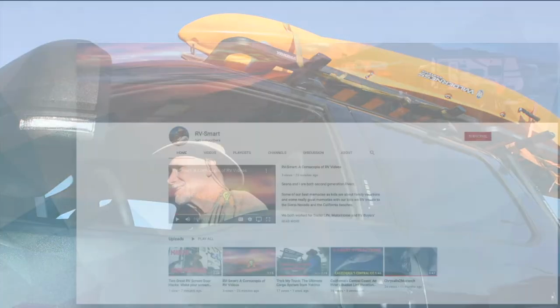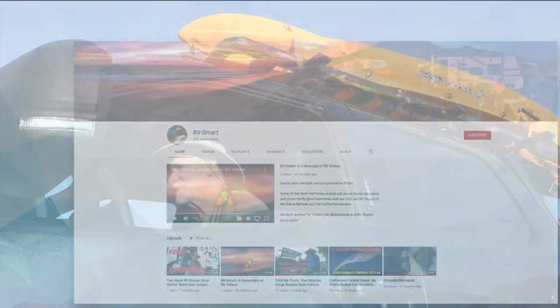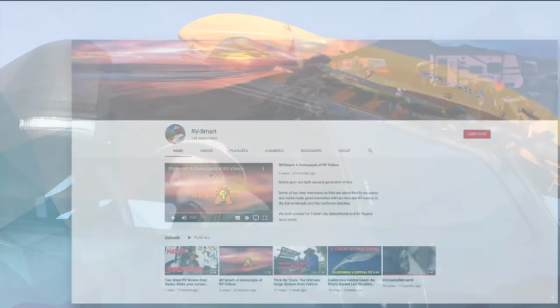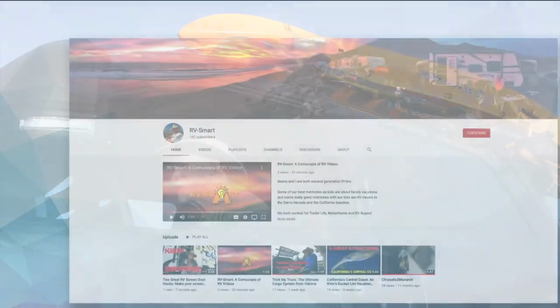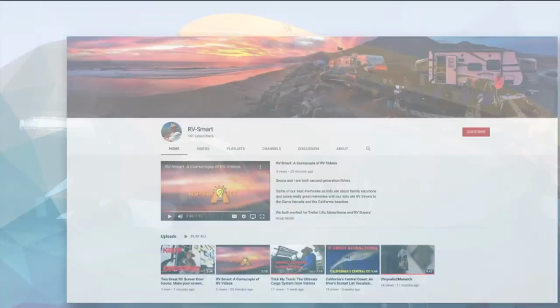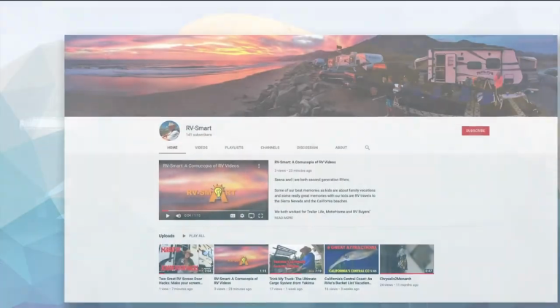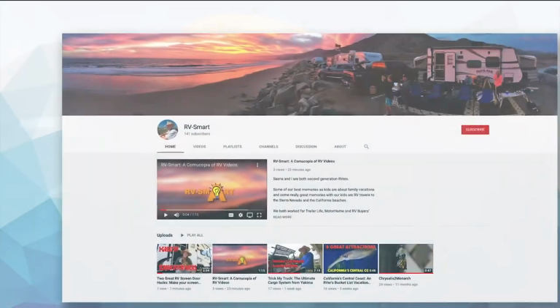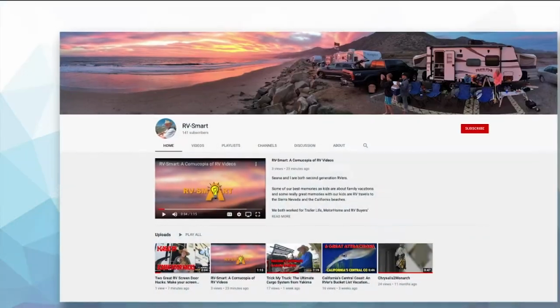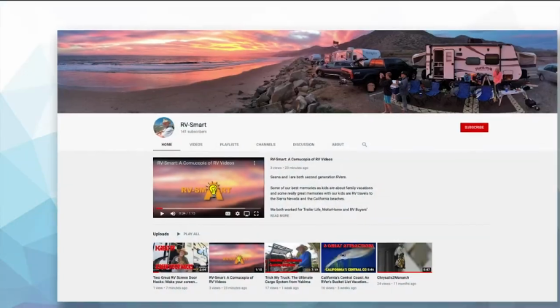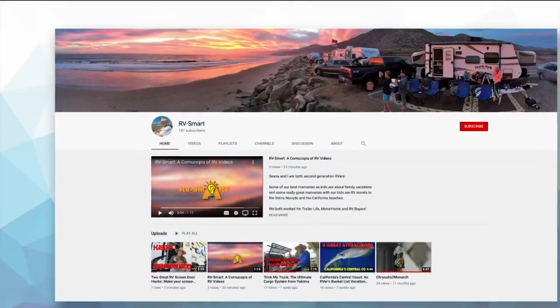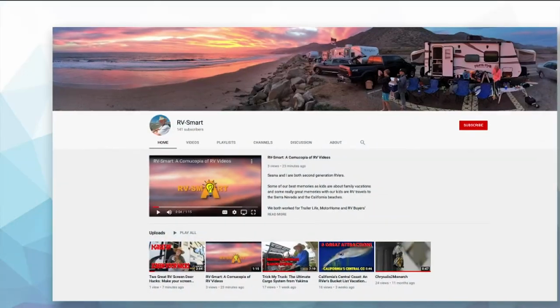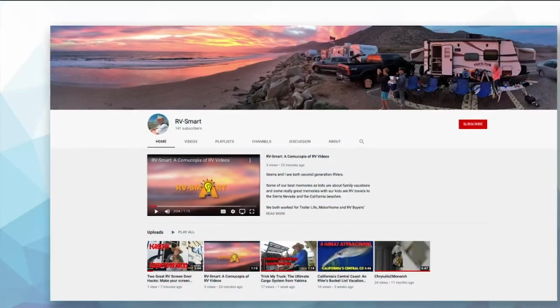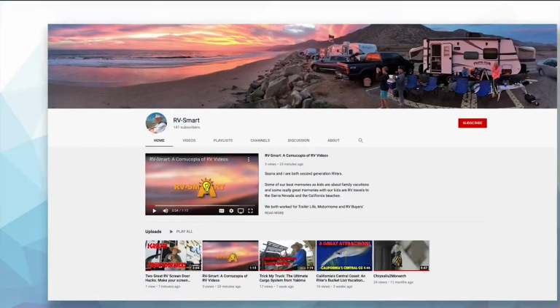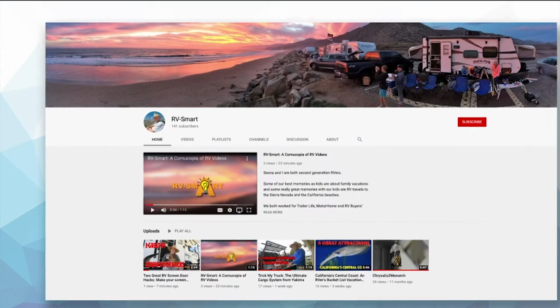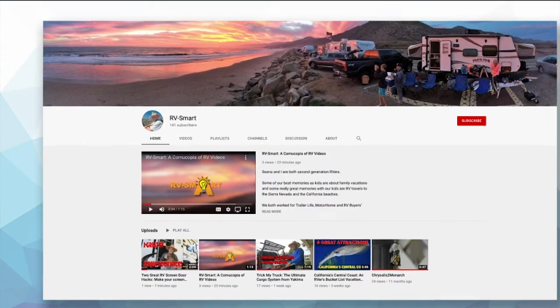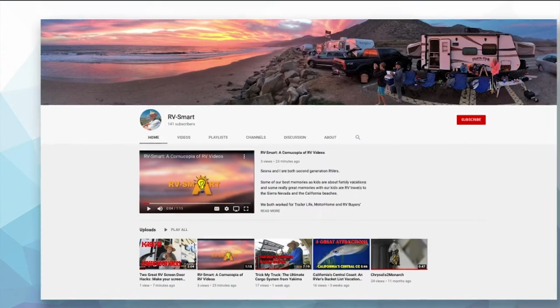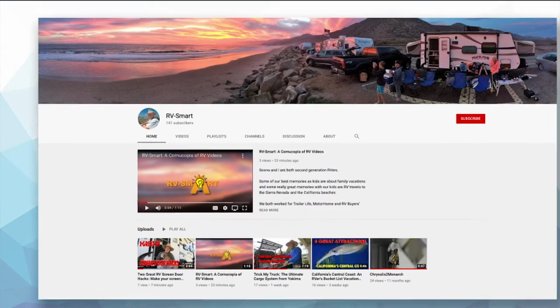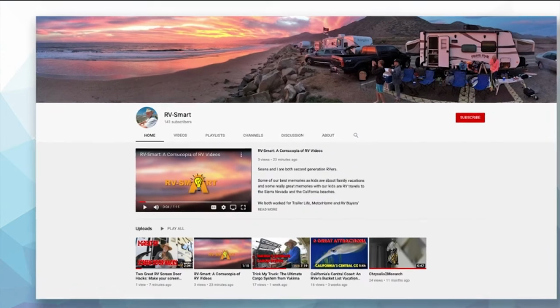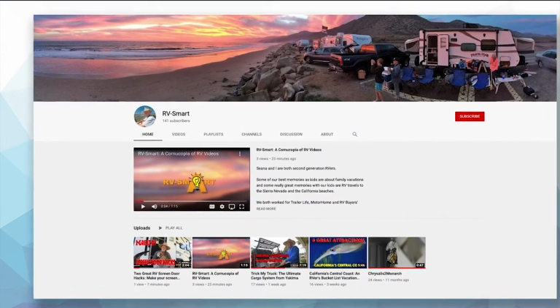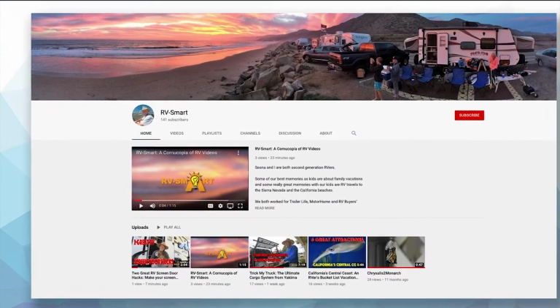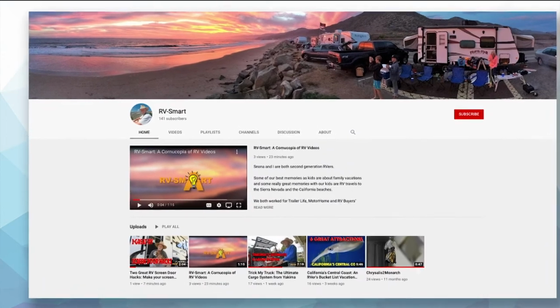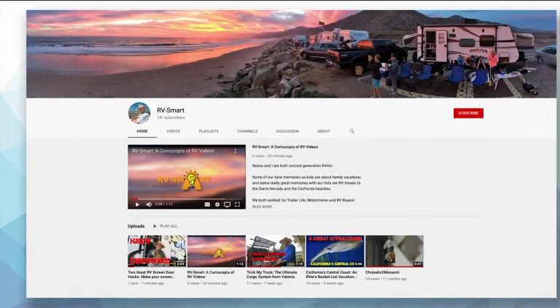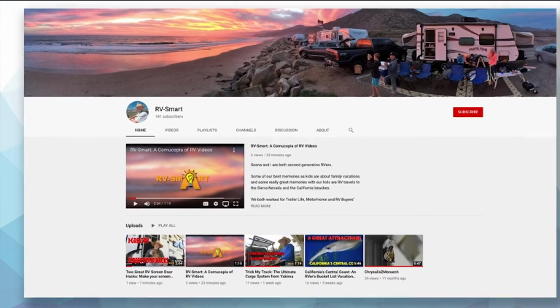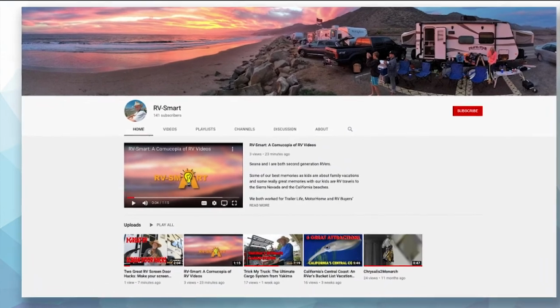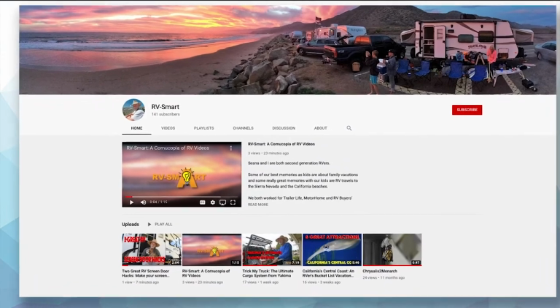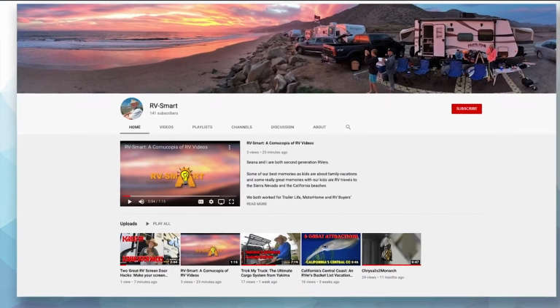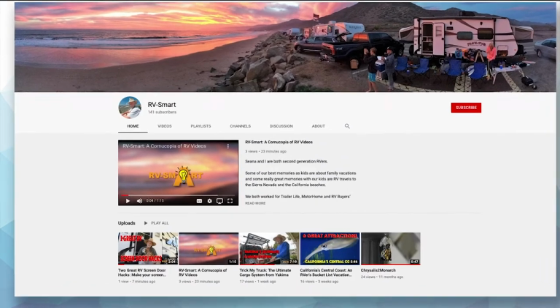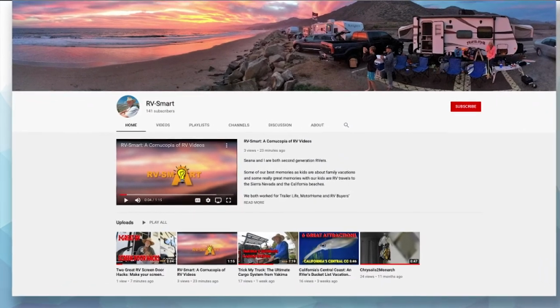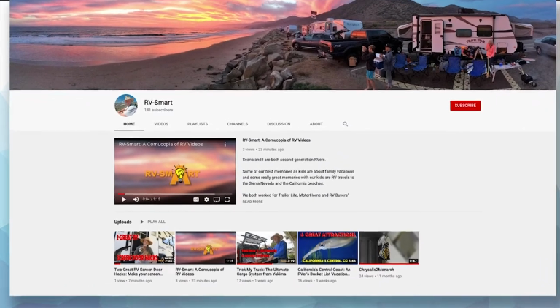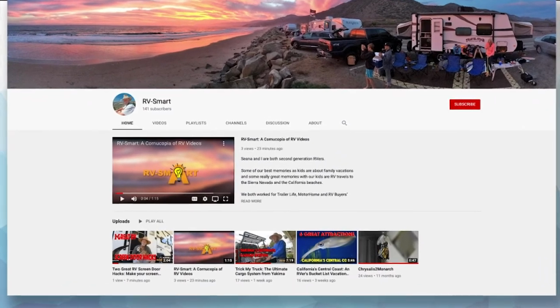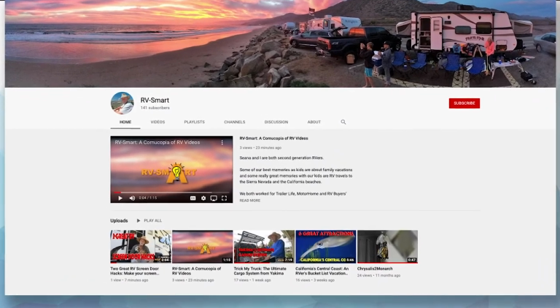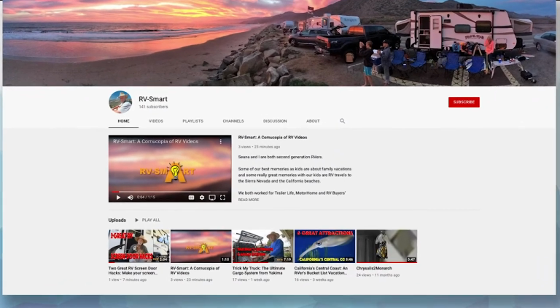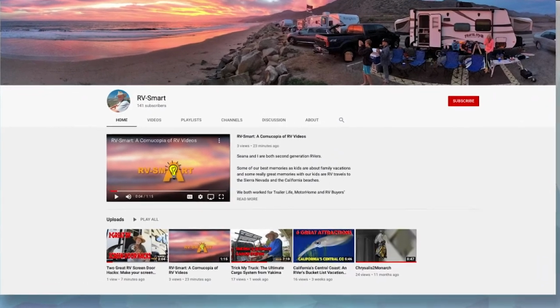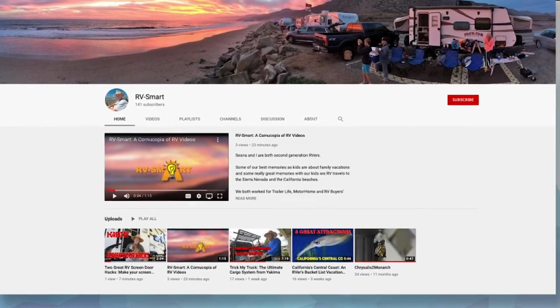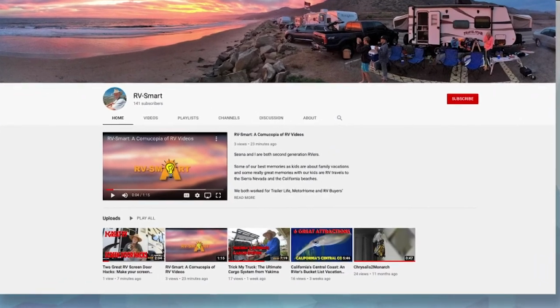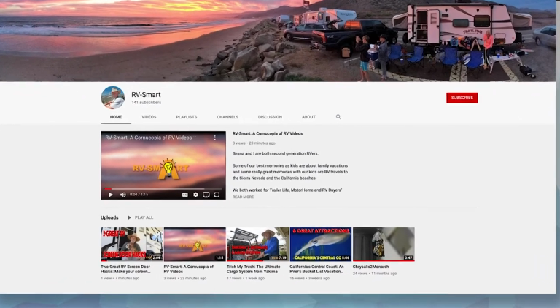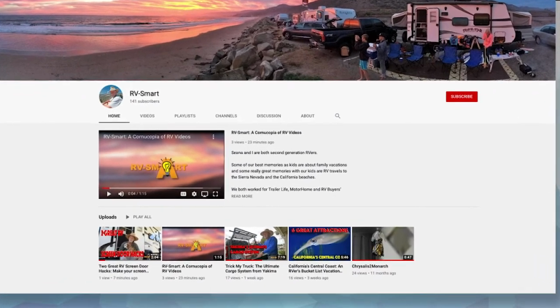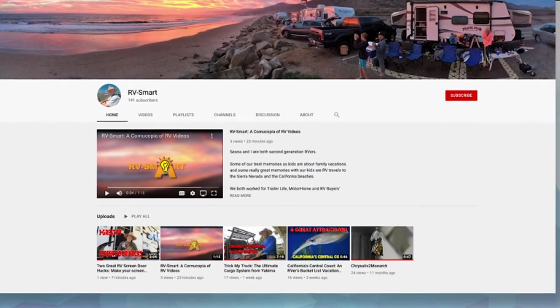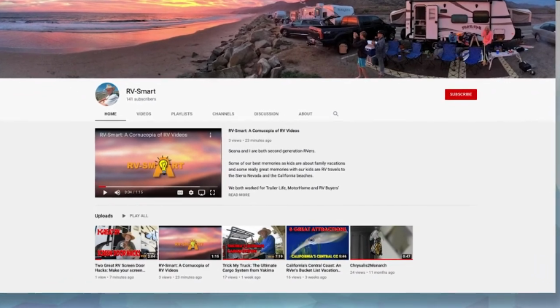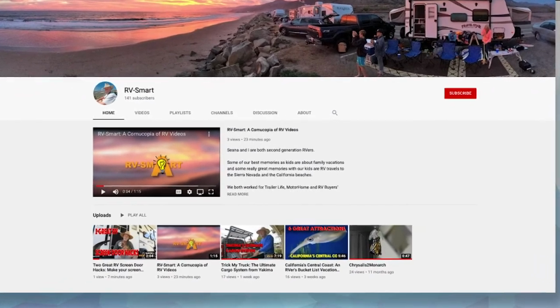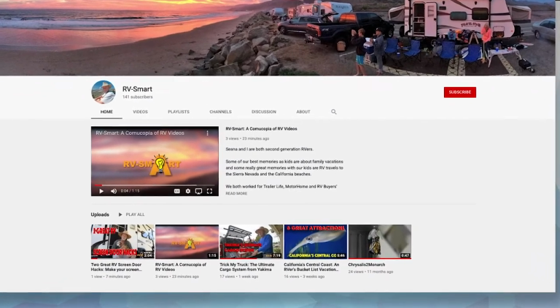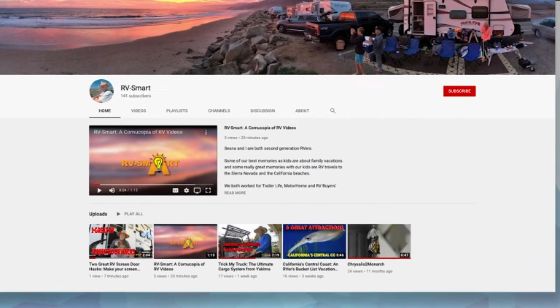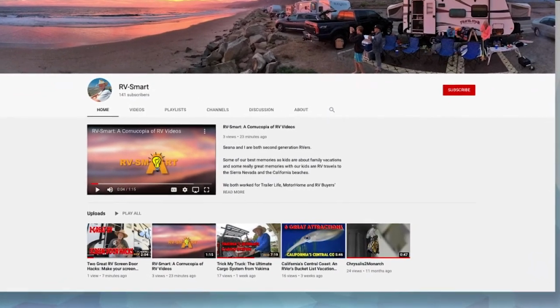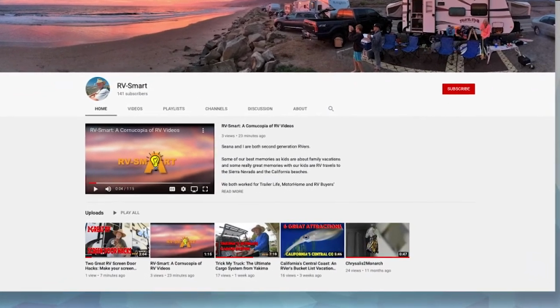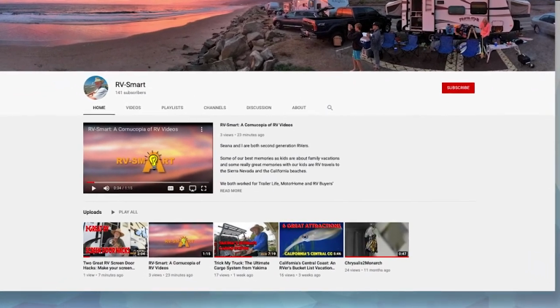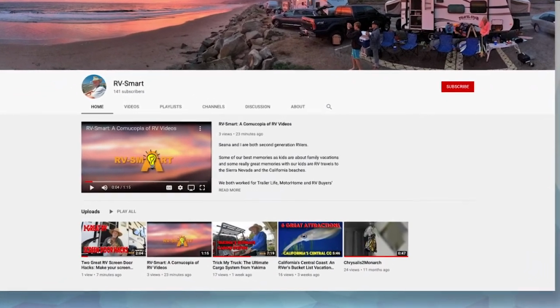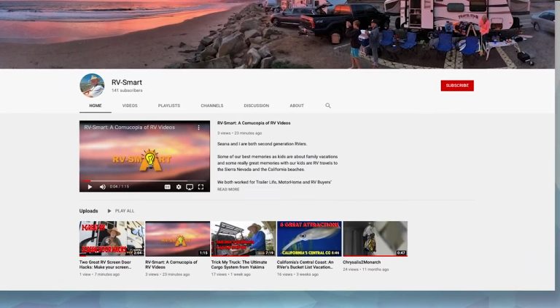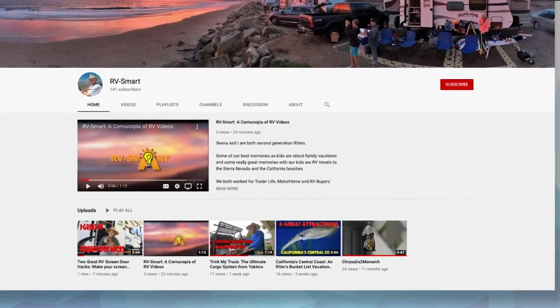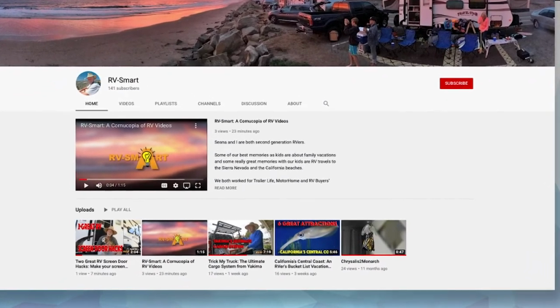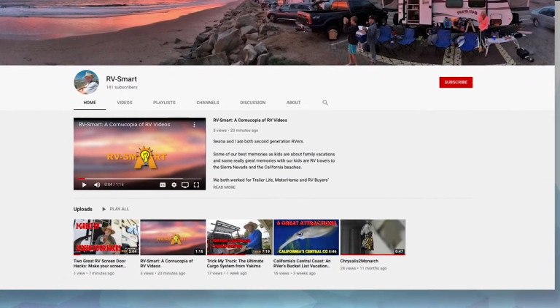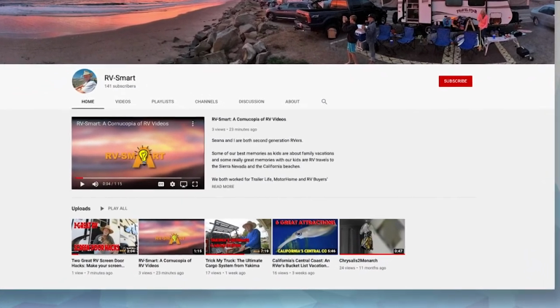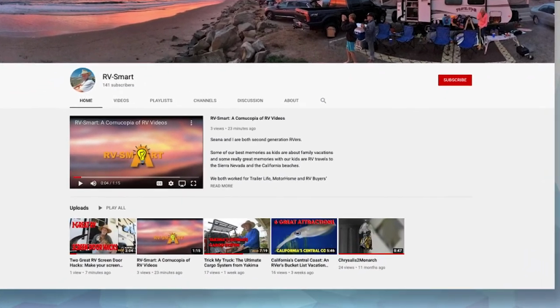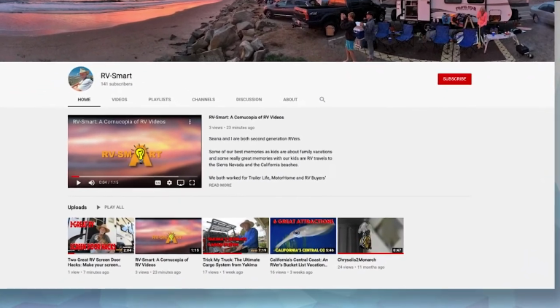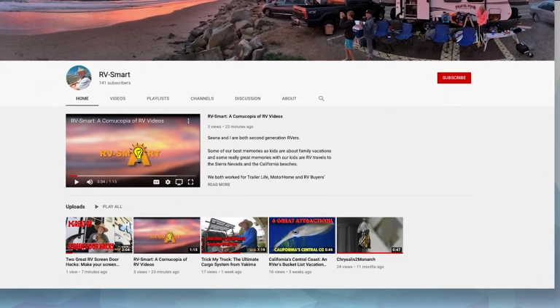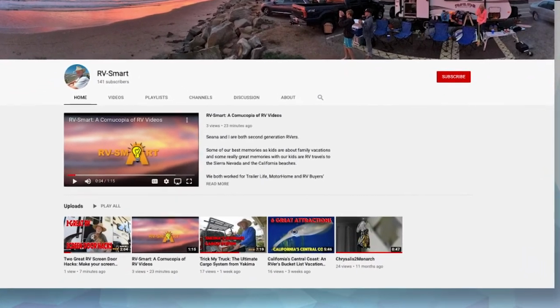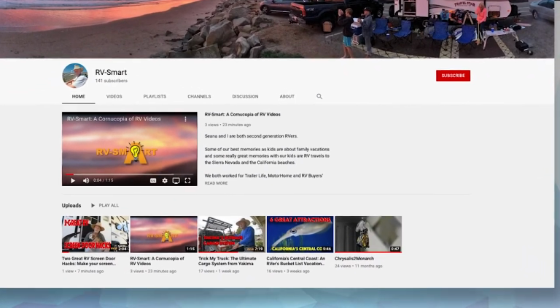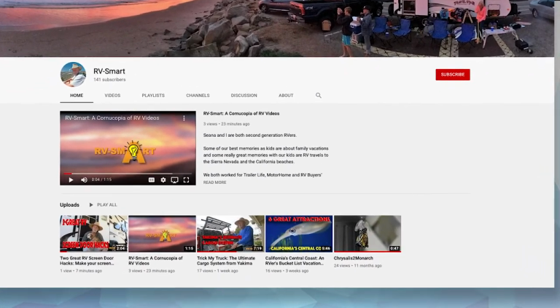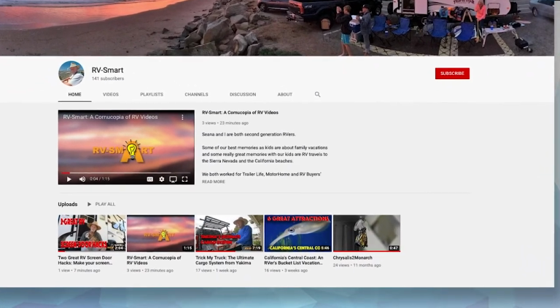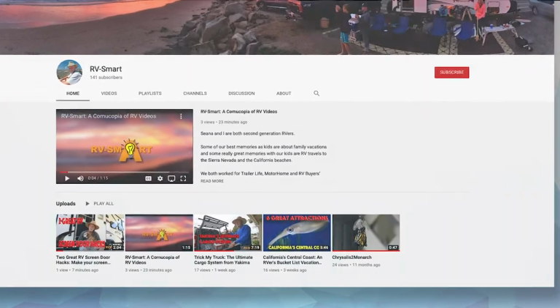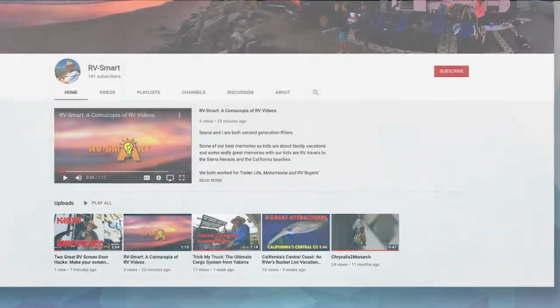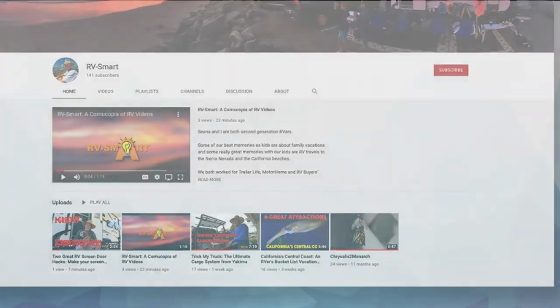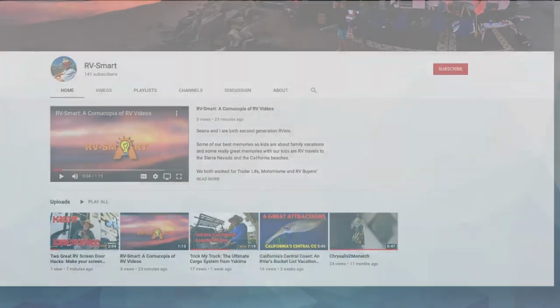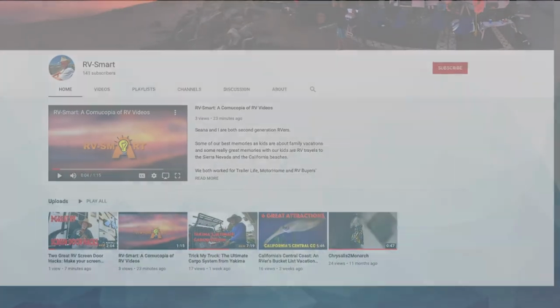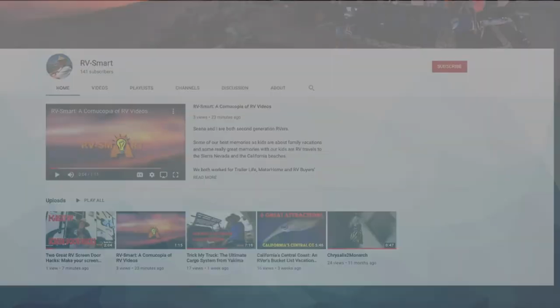Don't forget to subscribe to our channel, and feel free to leave your comments below — we'd love to hear what you think of our videos.